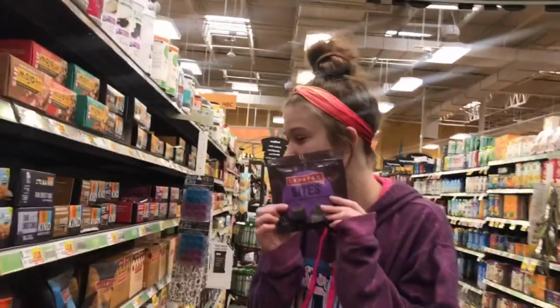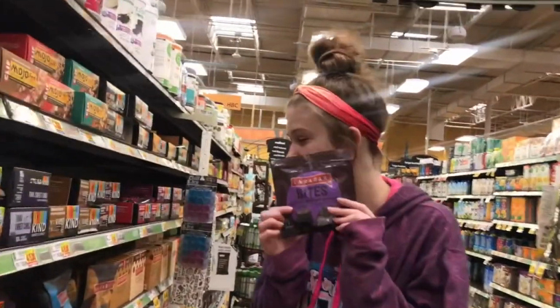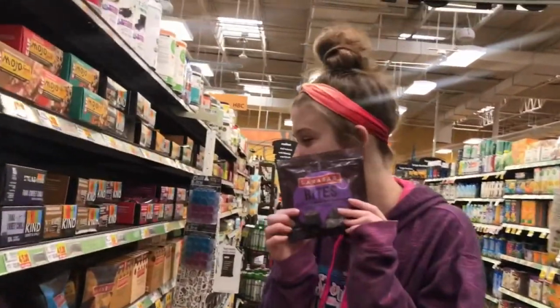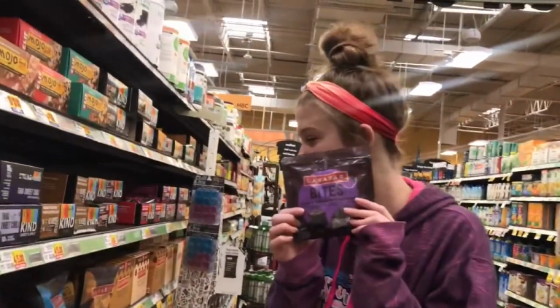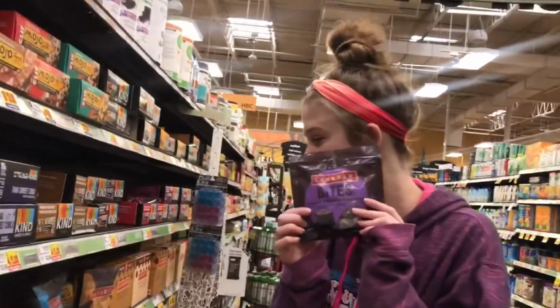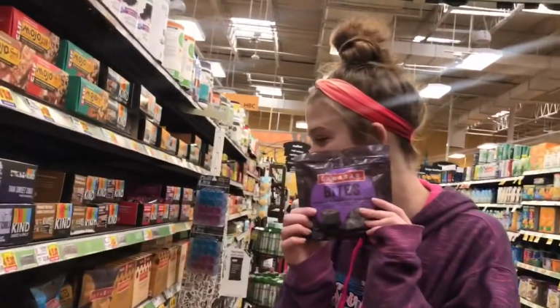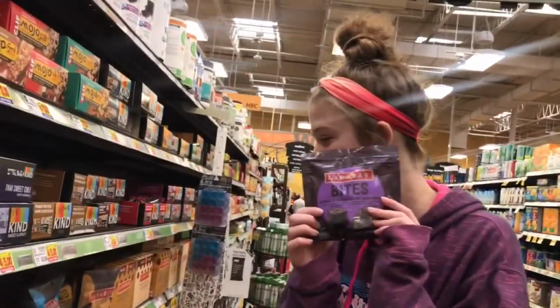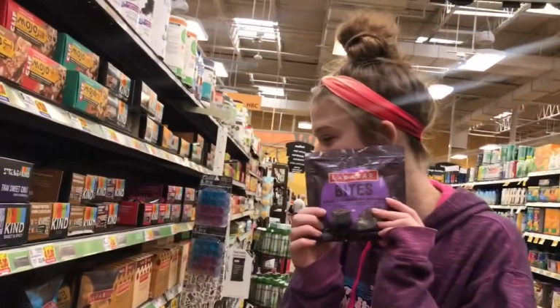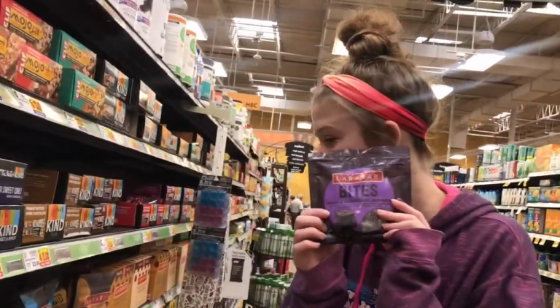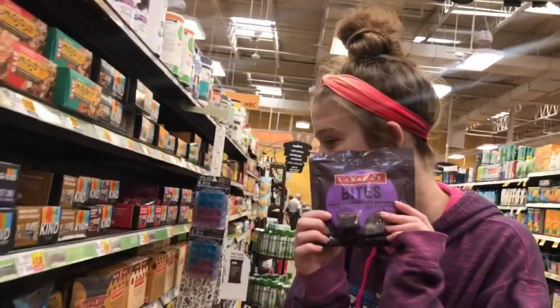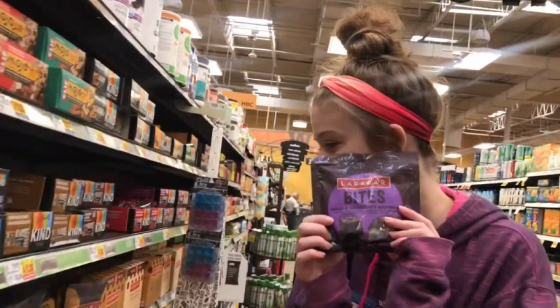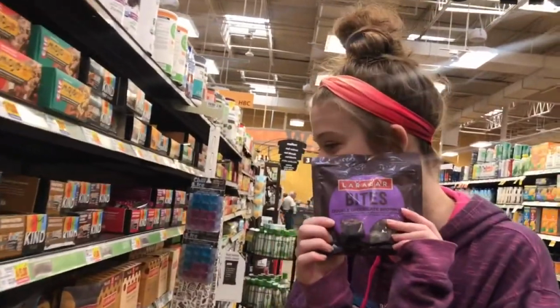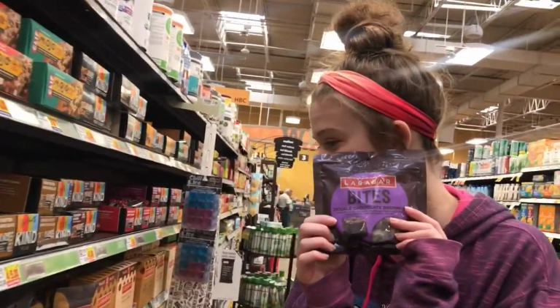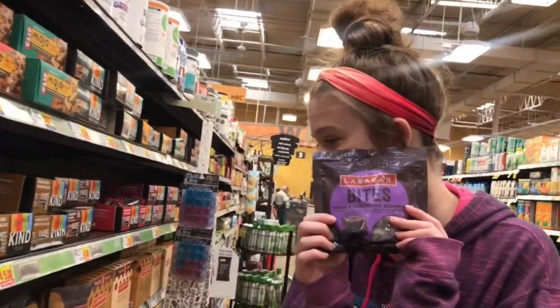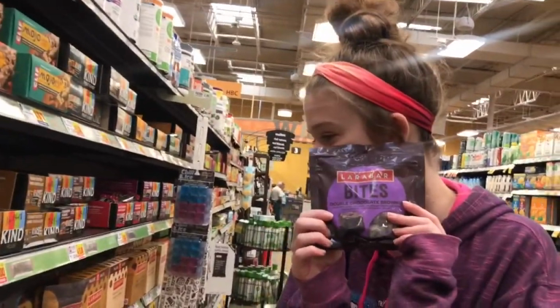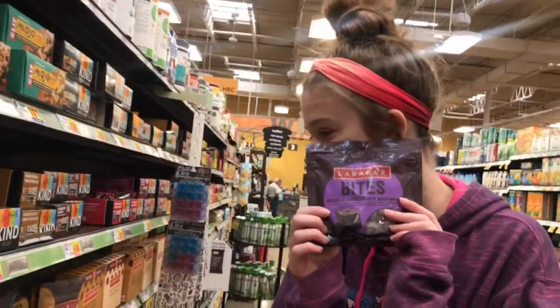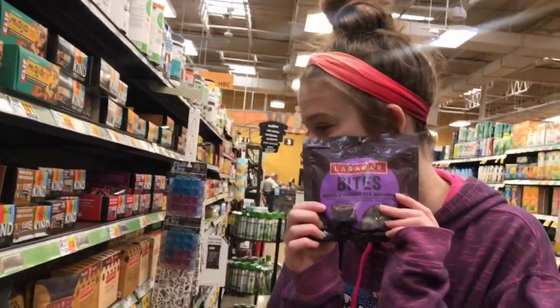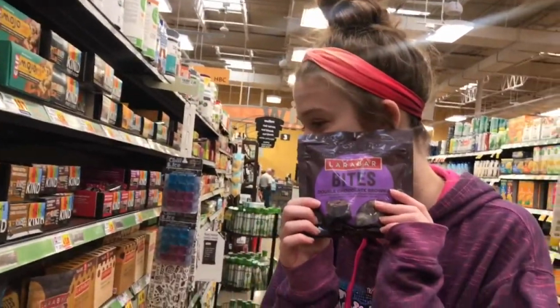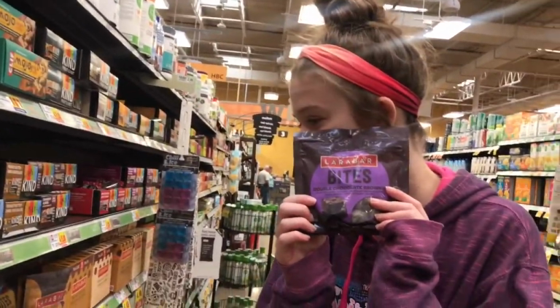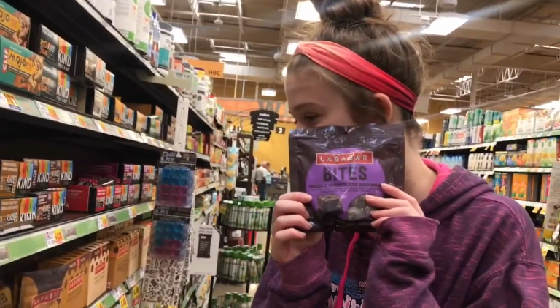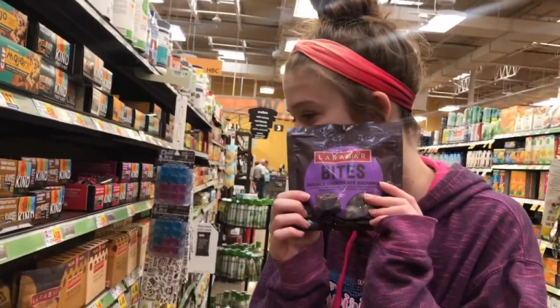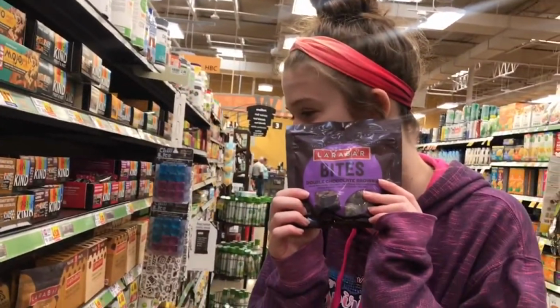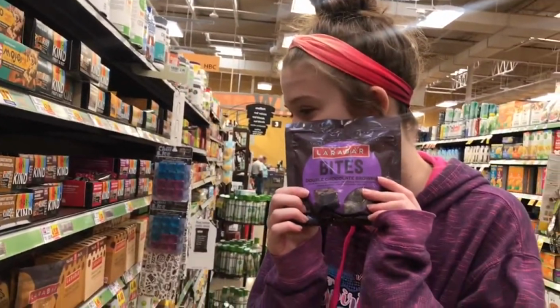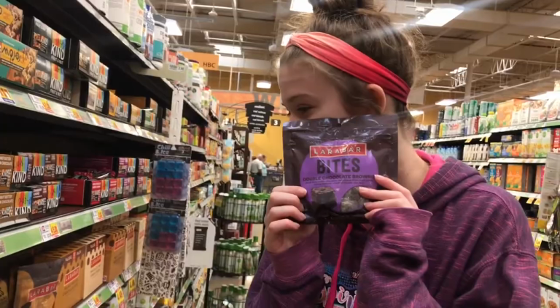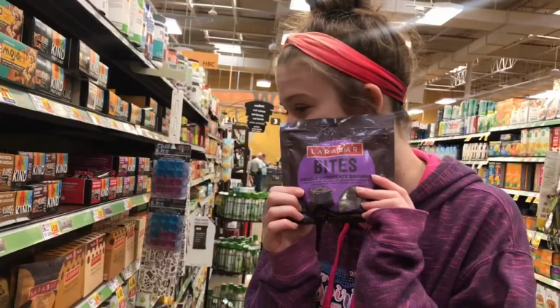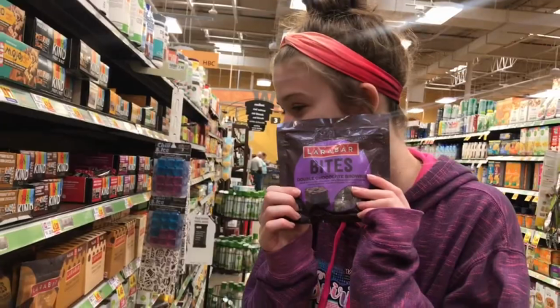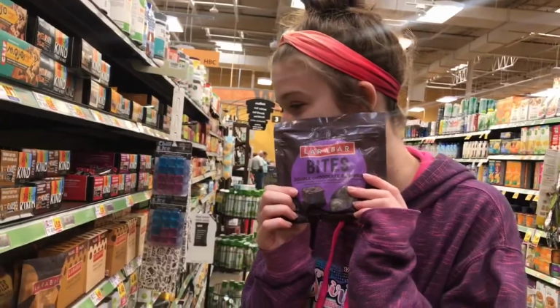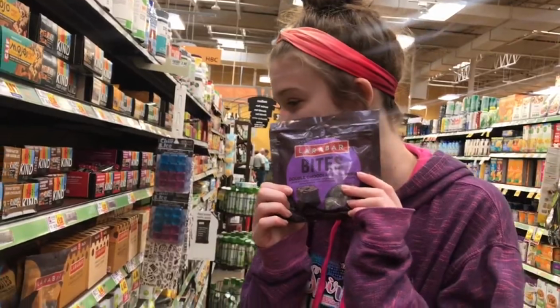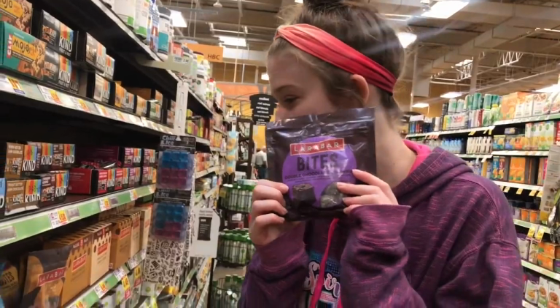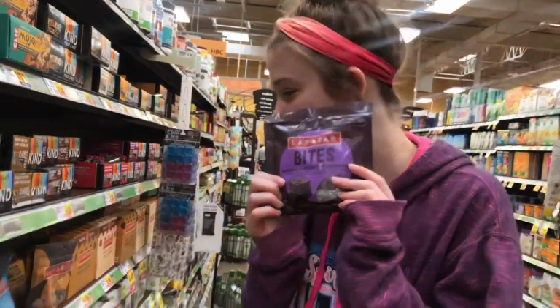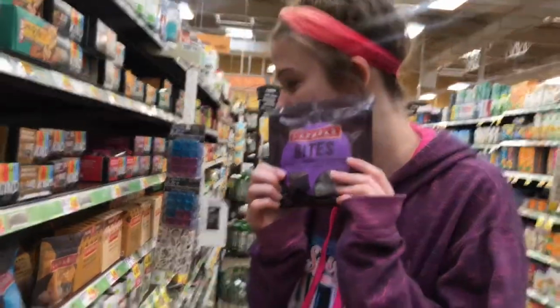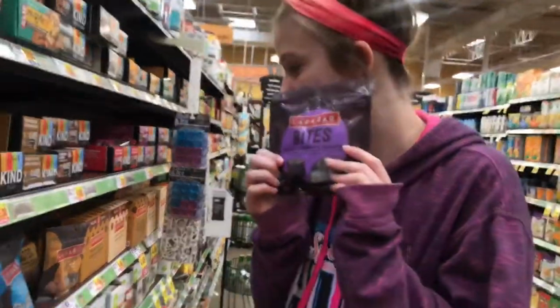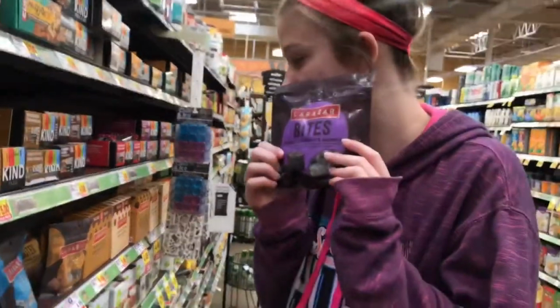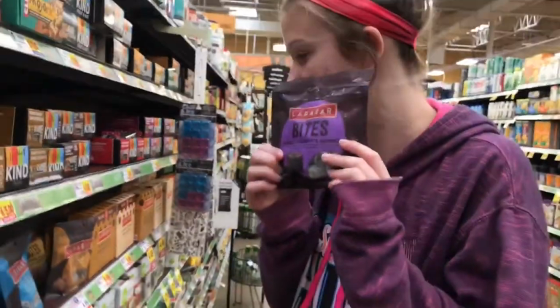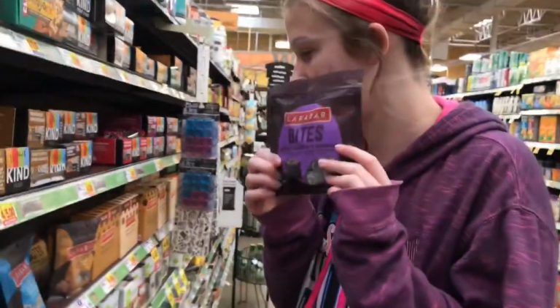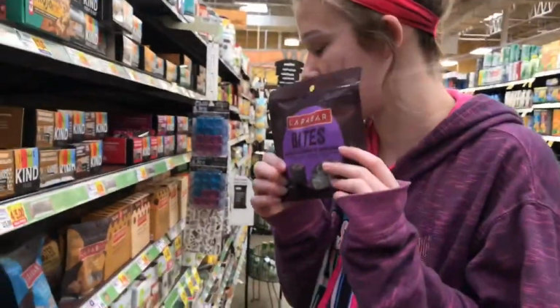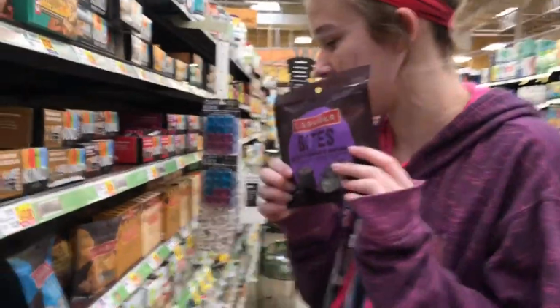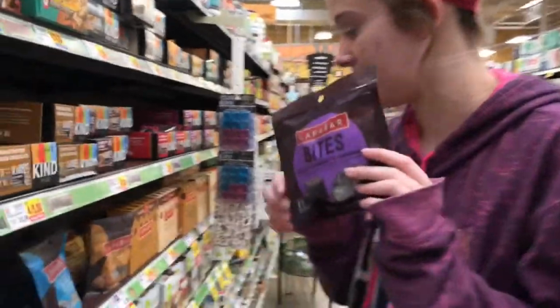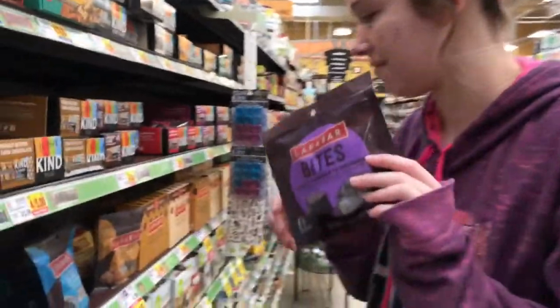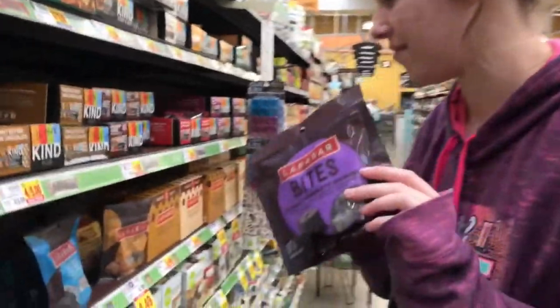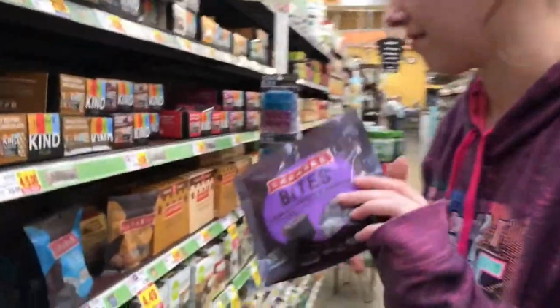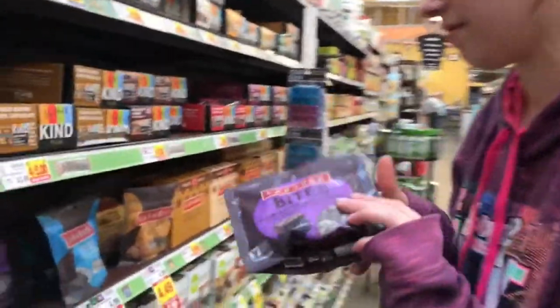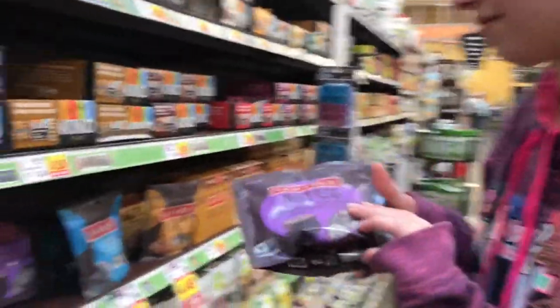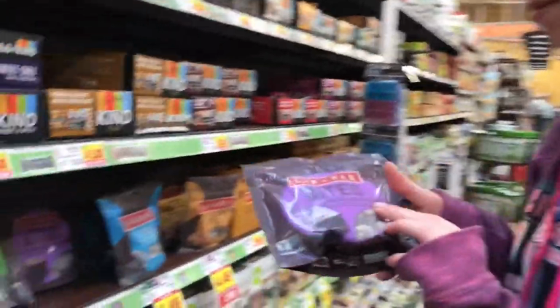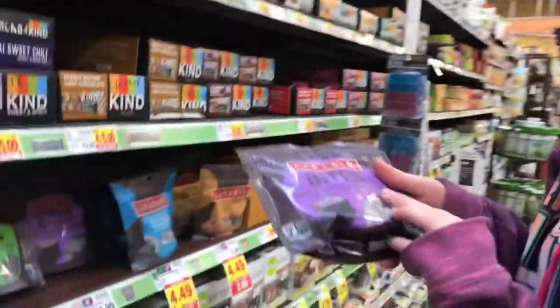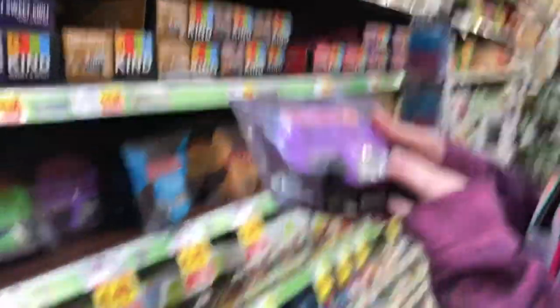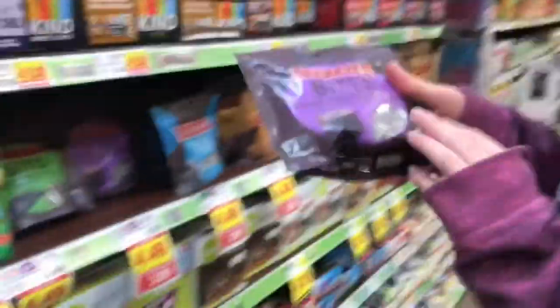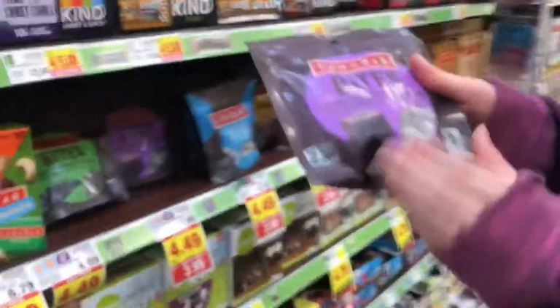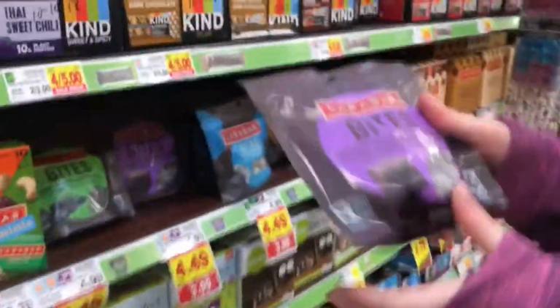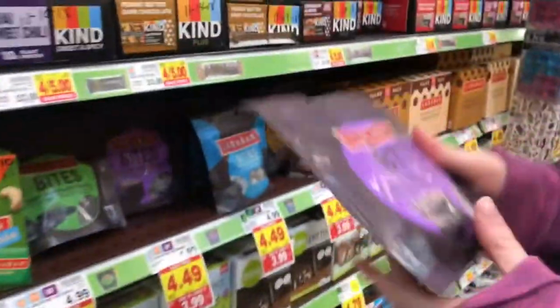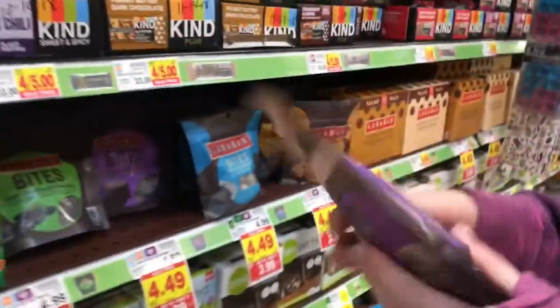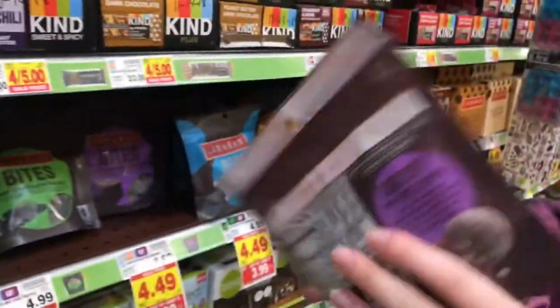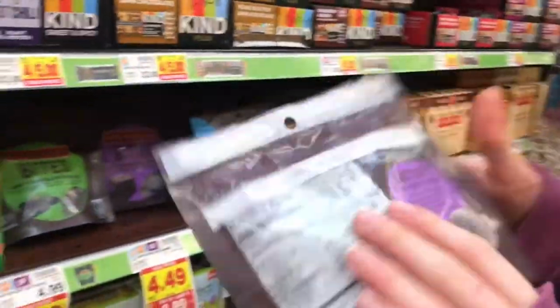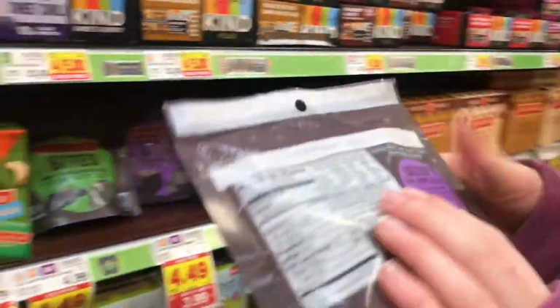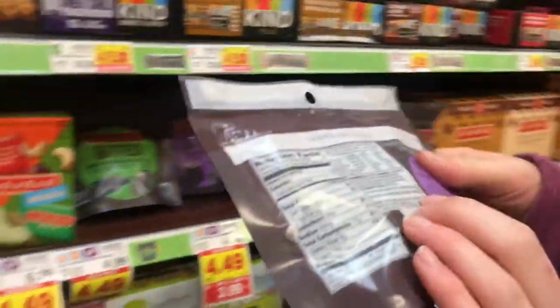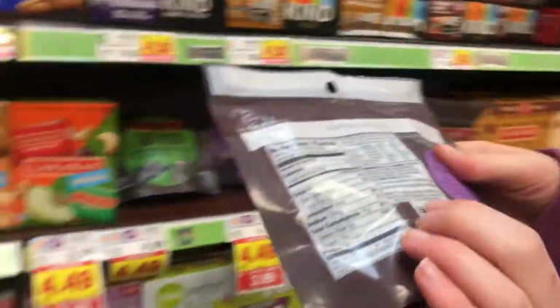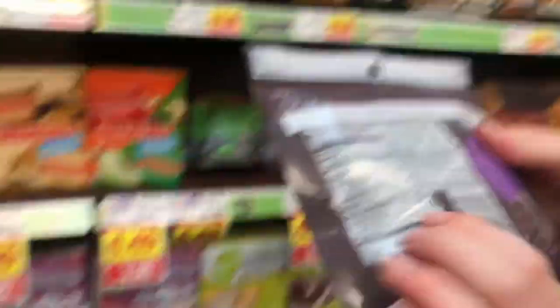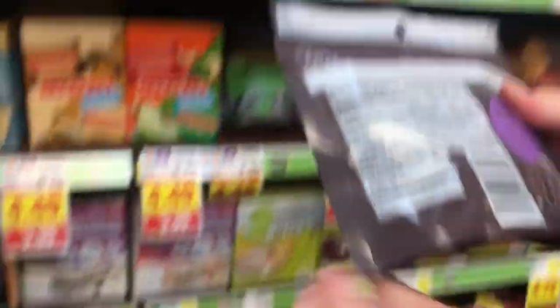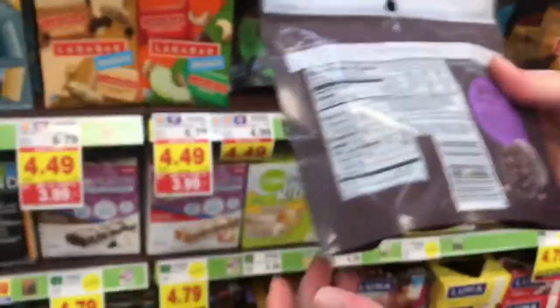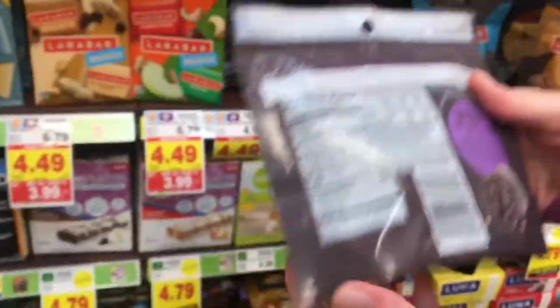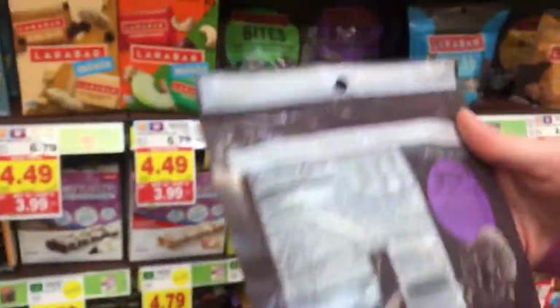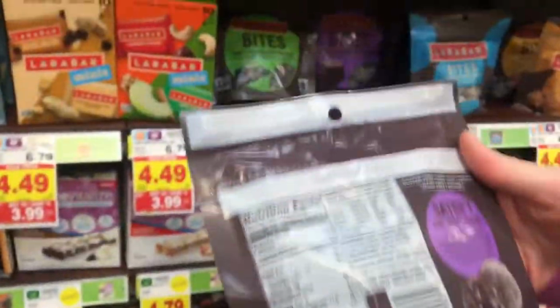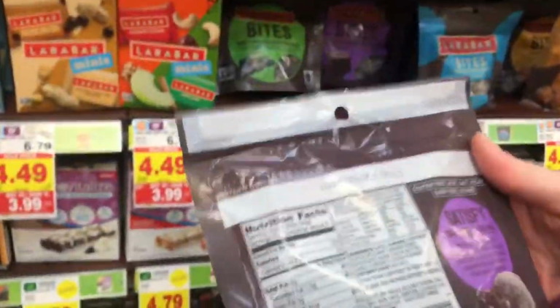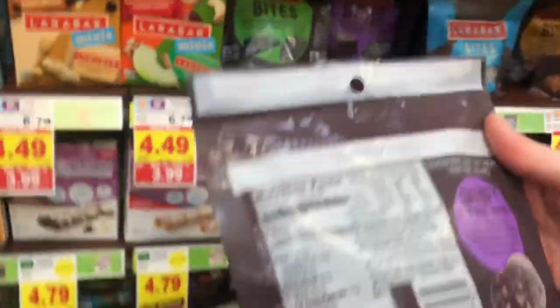Dark chocolate — I haven't even seen this before. Let me turn that label over and see the back of it to see if I can eat that.